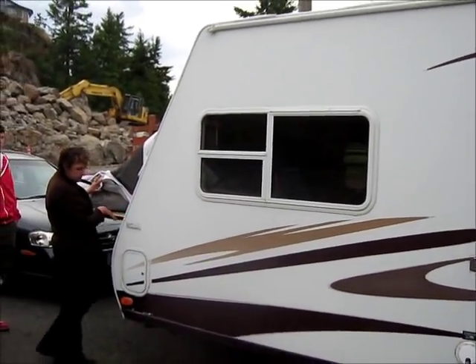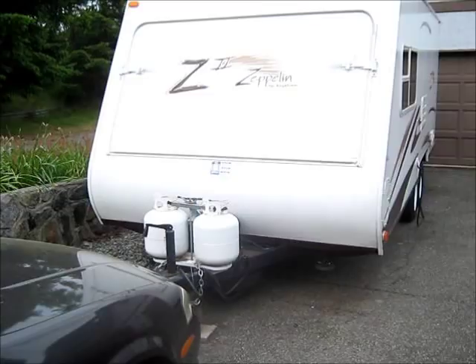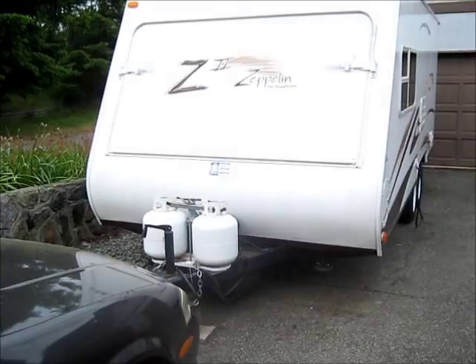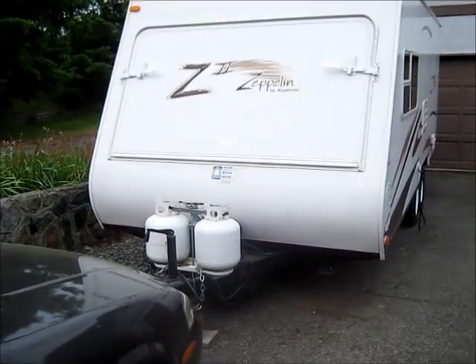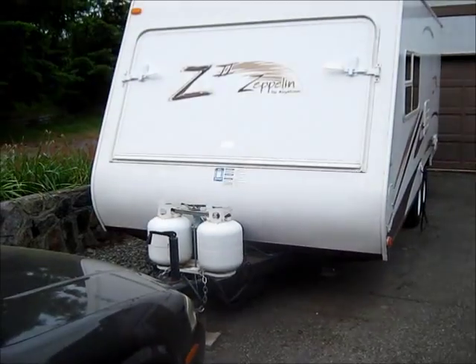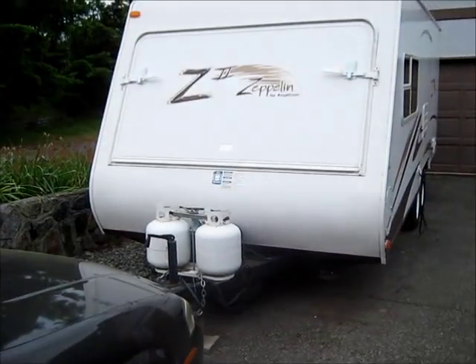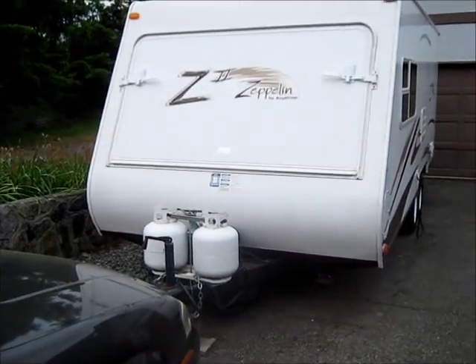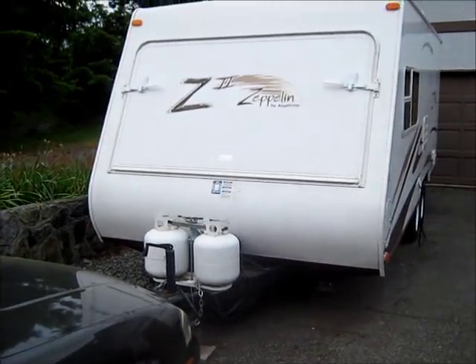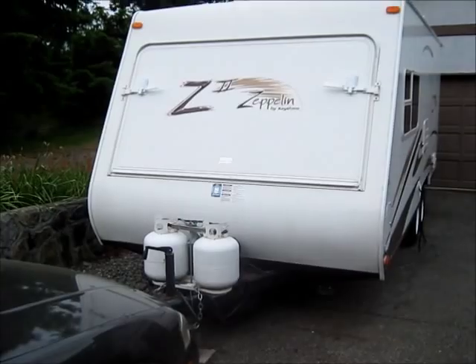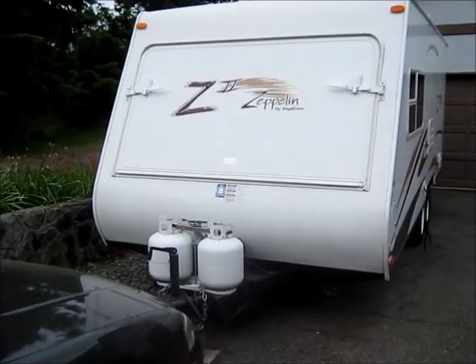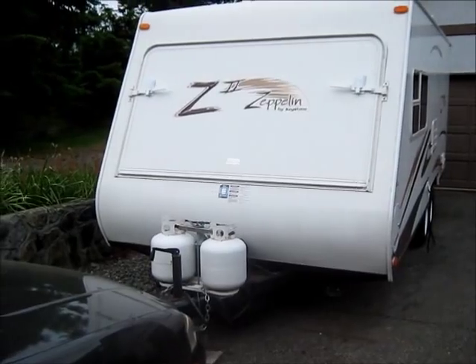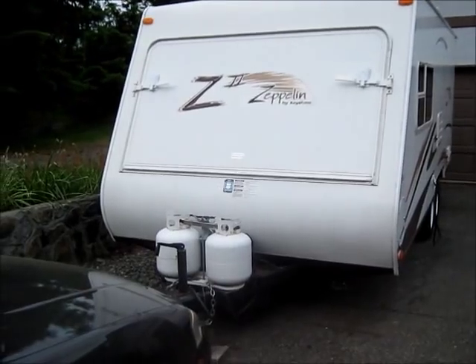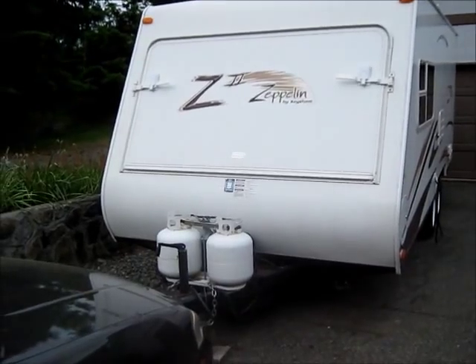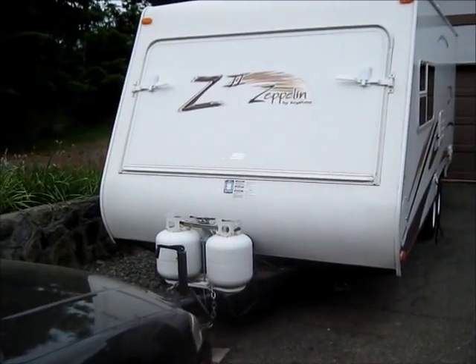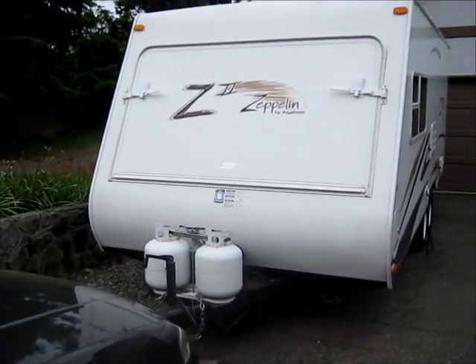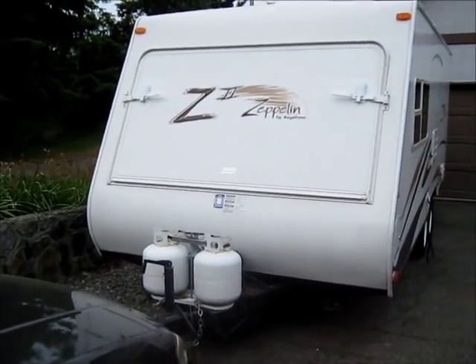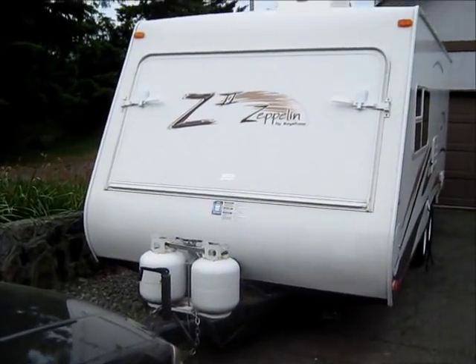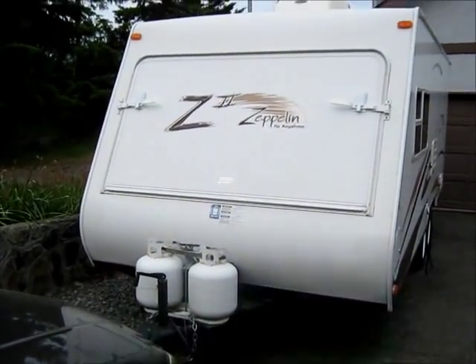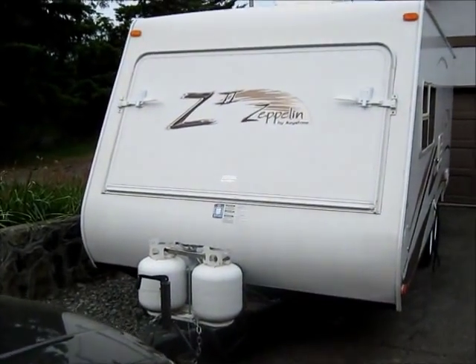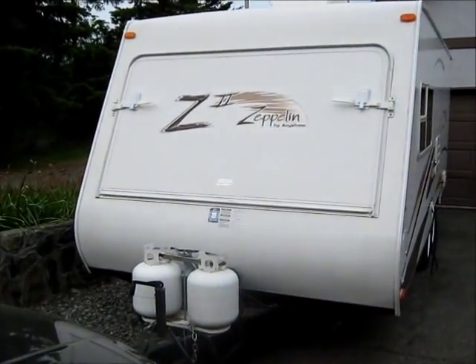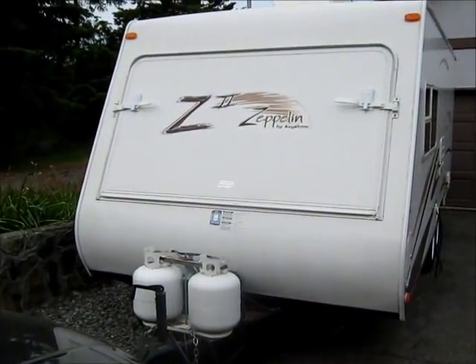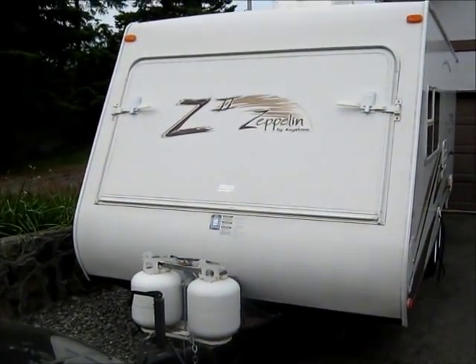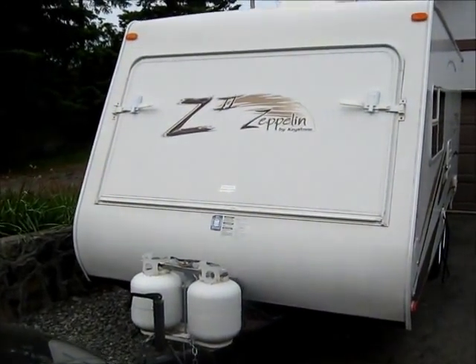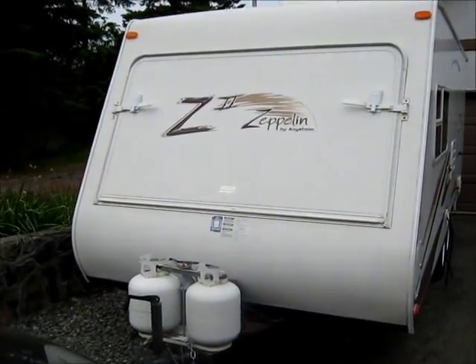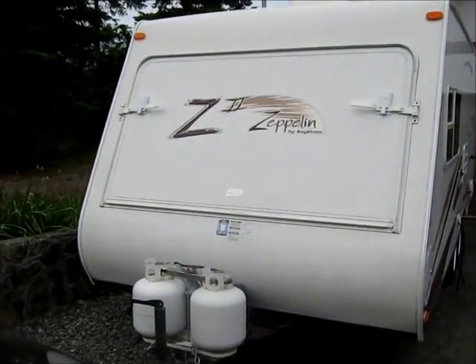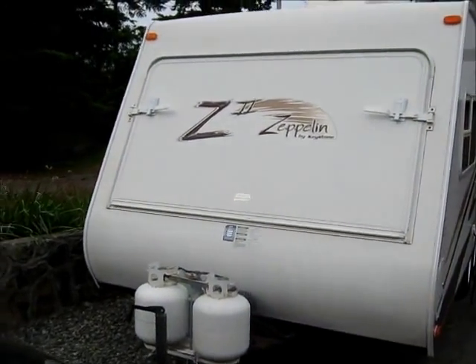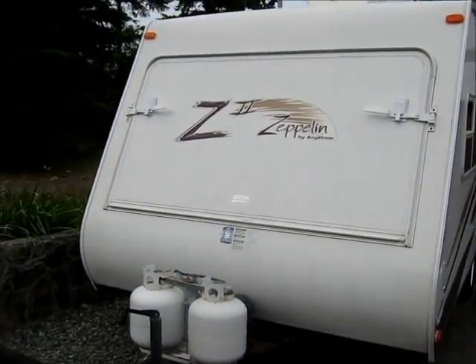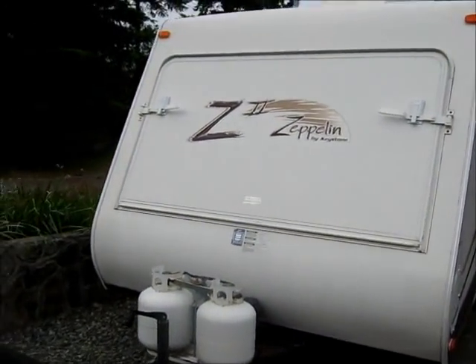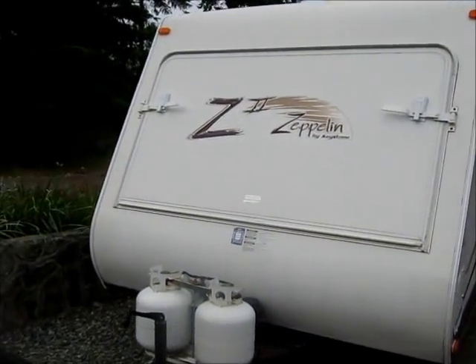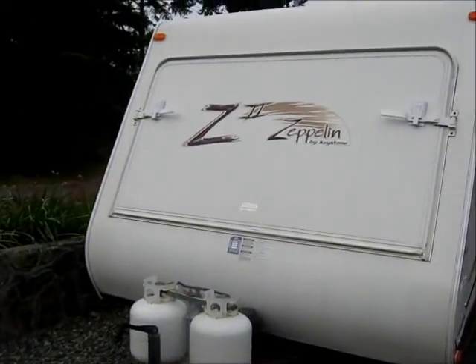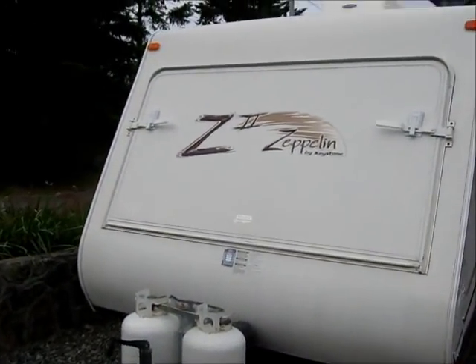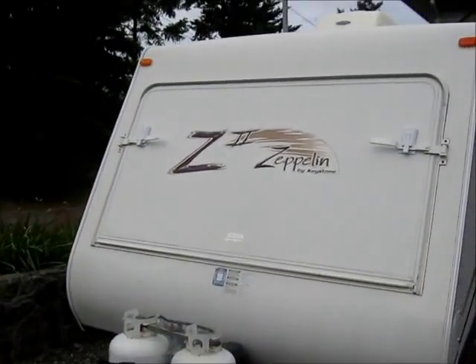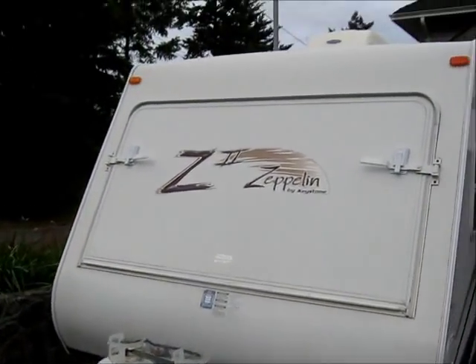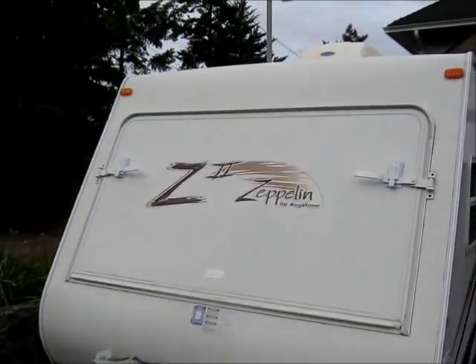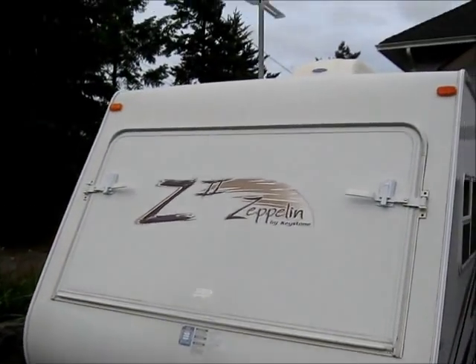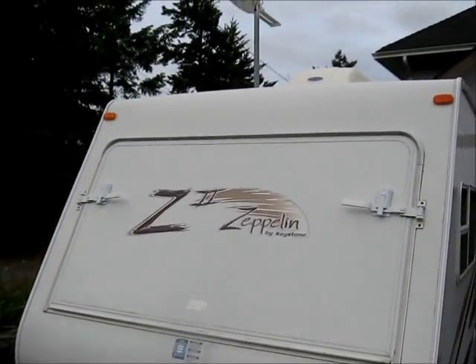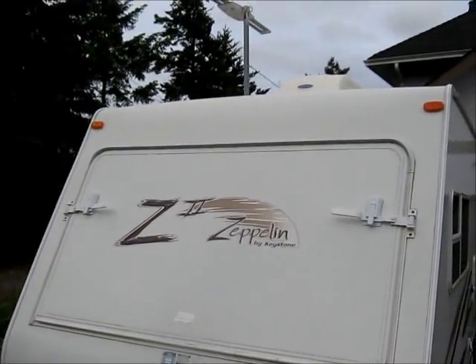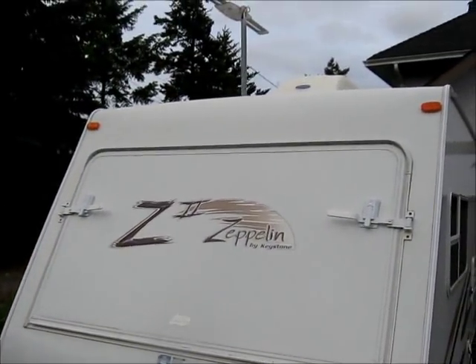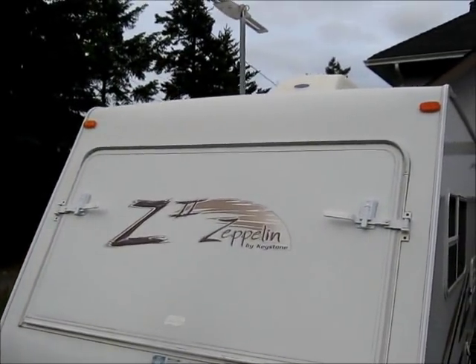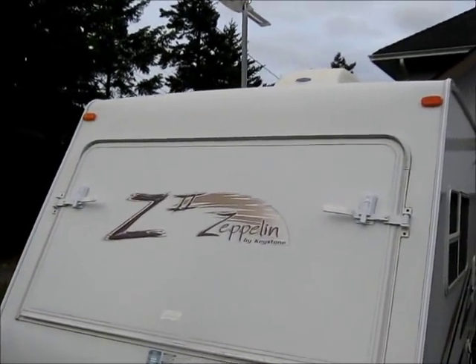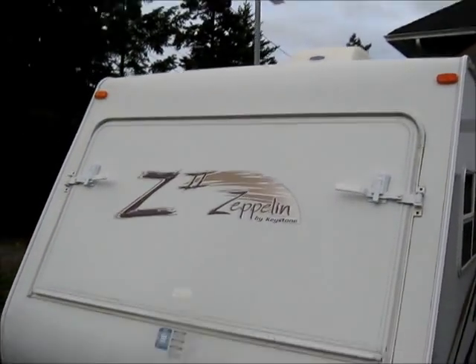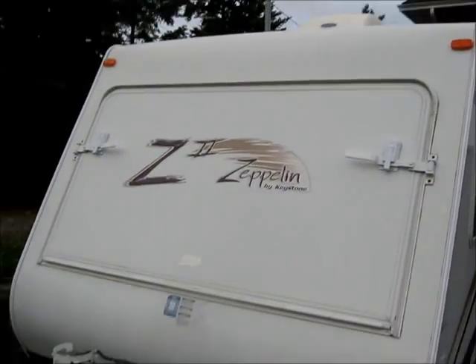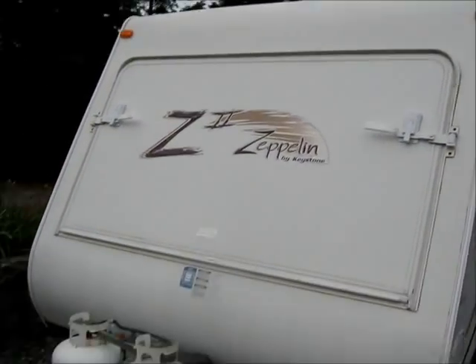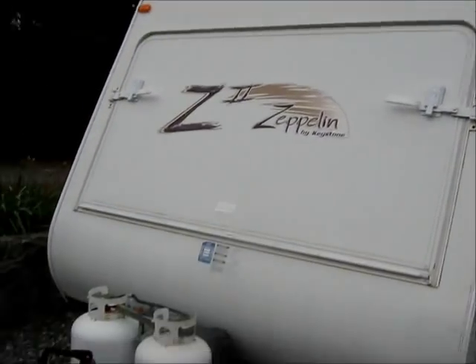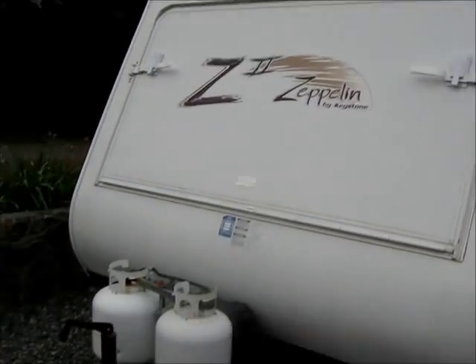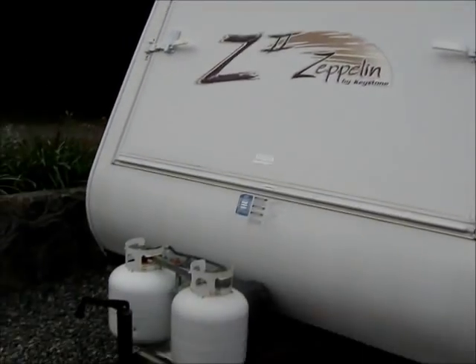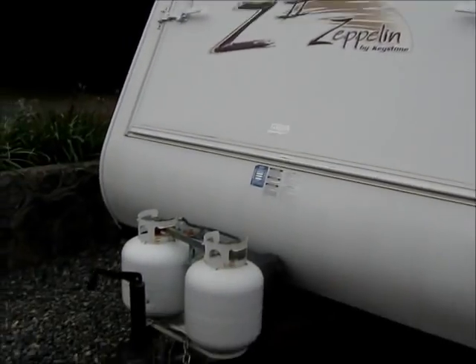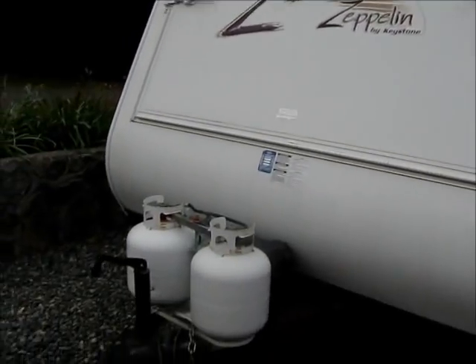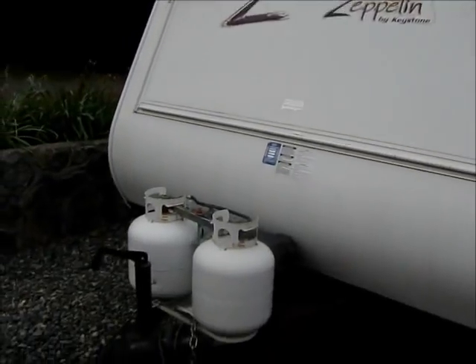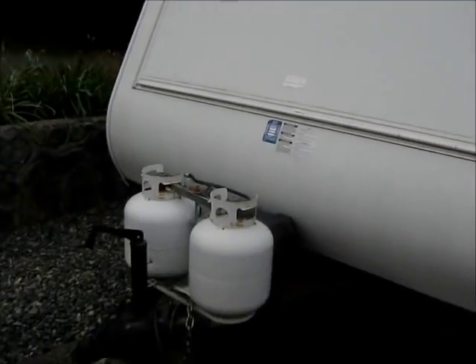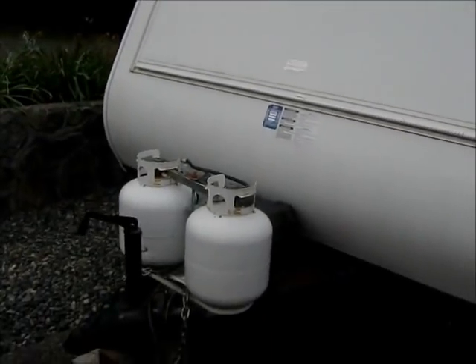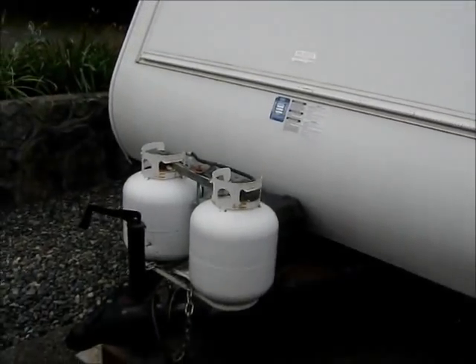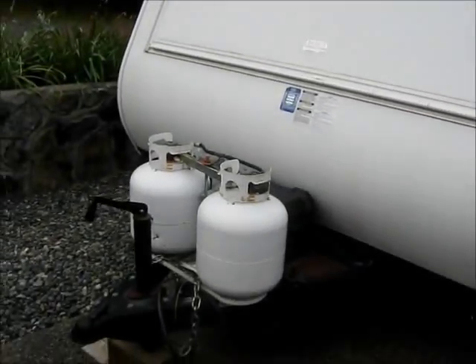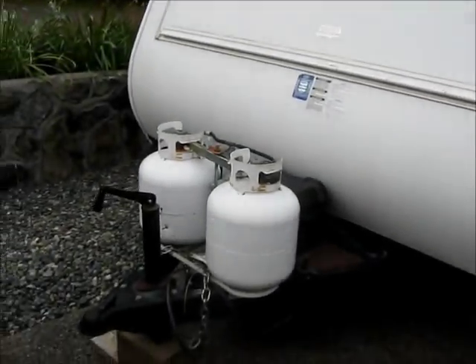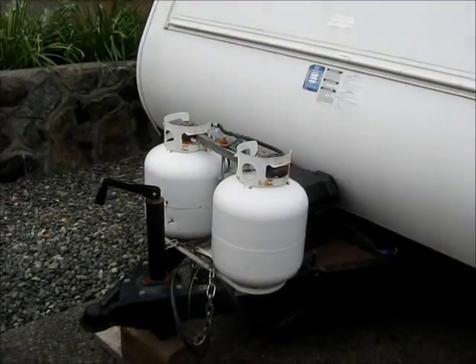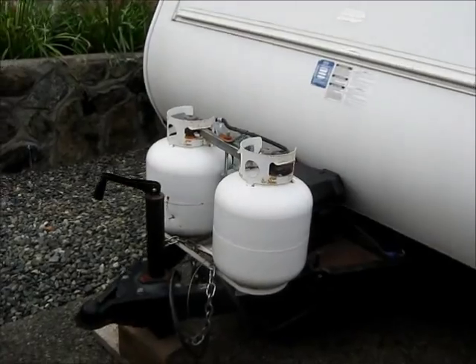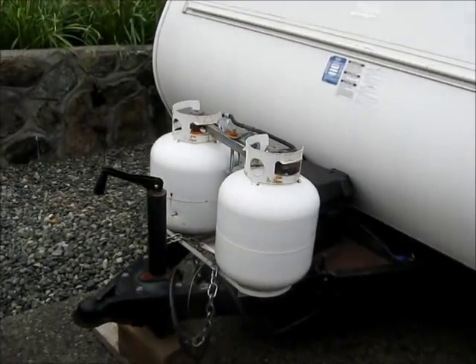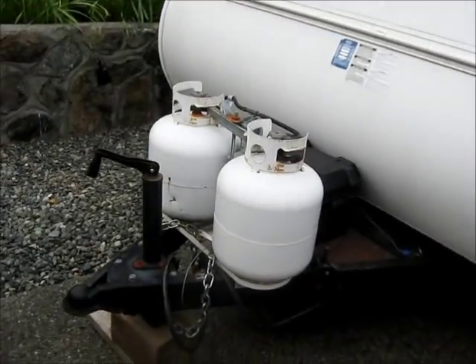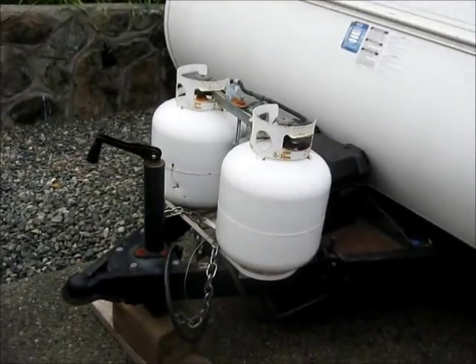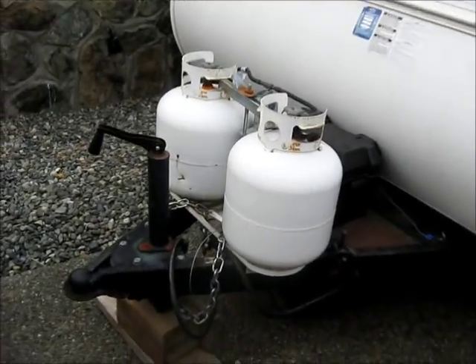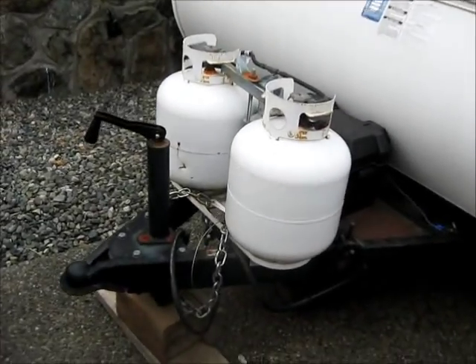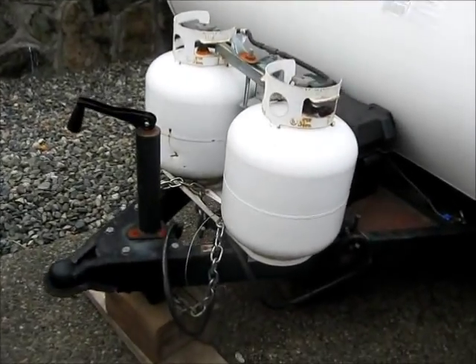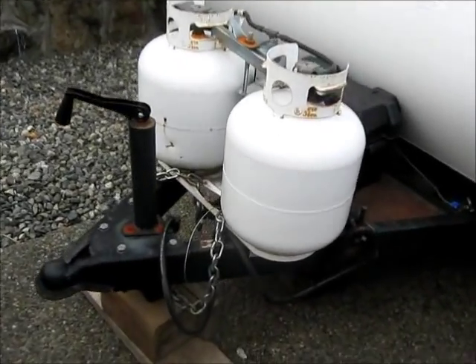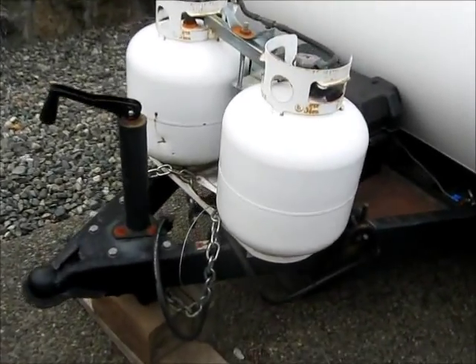I've got a 1 and 5 eighths and a 2 inch as well. My boat was 1 and 5 eighths, I think.